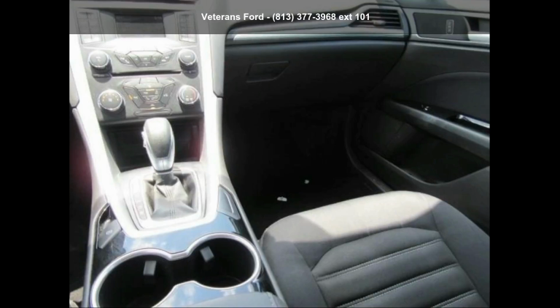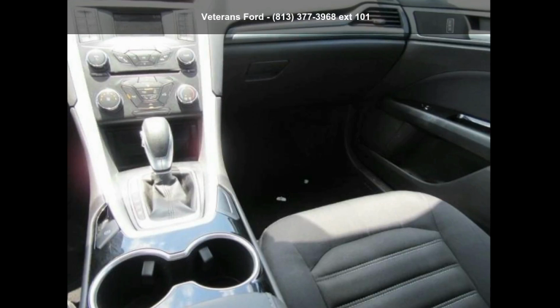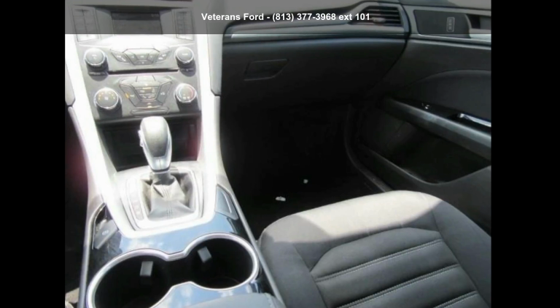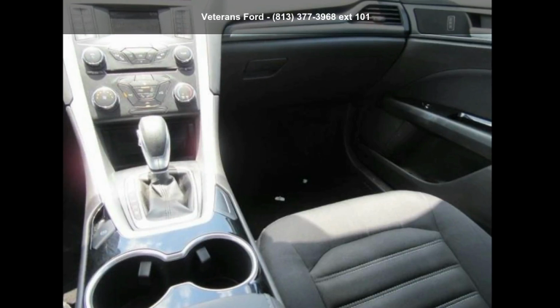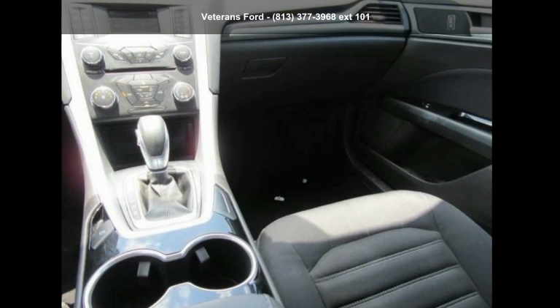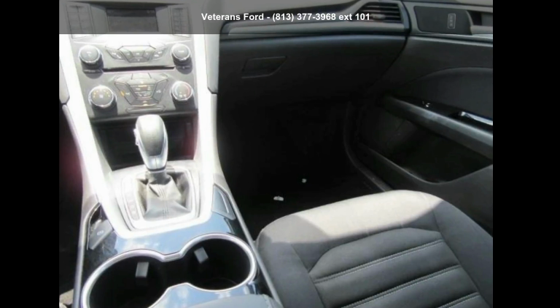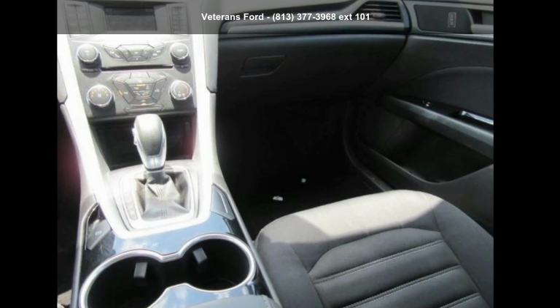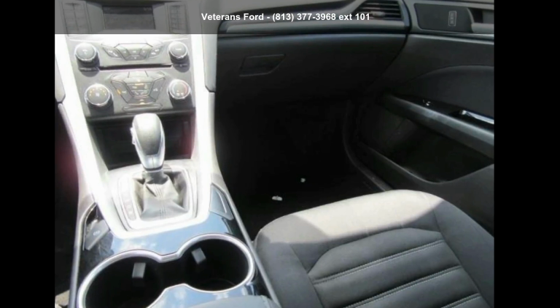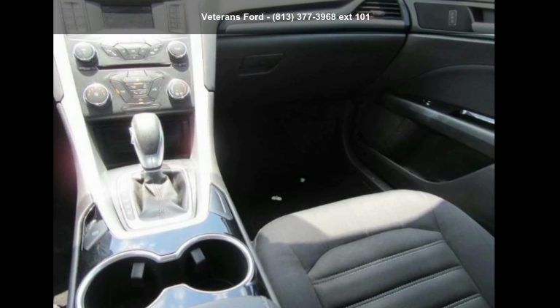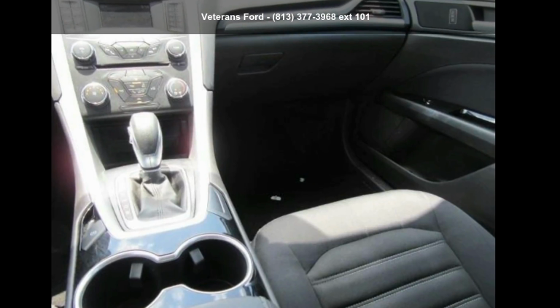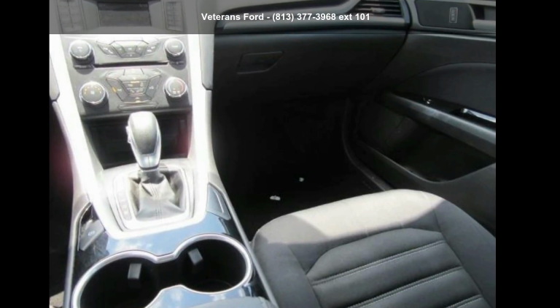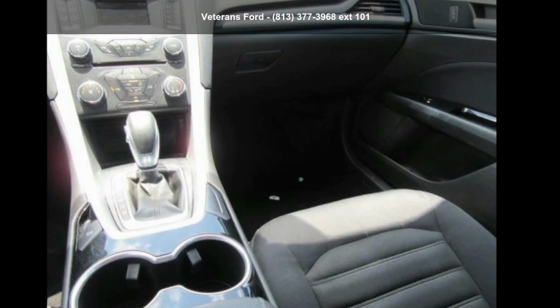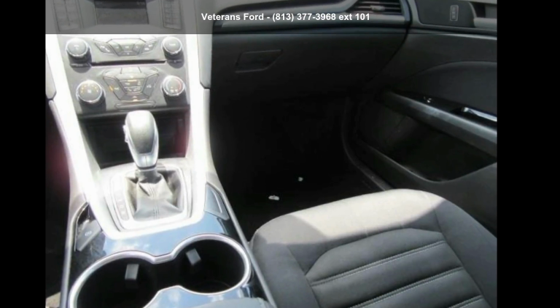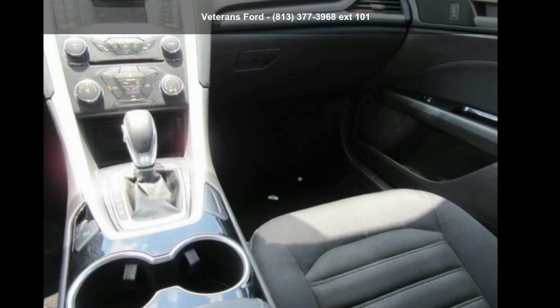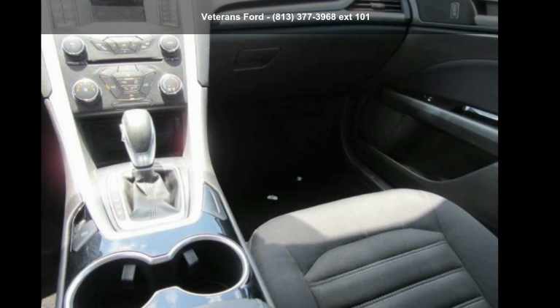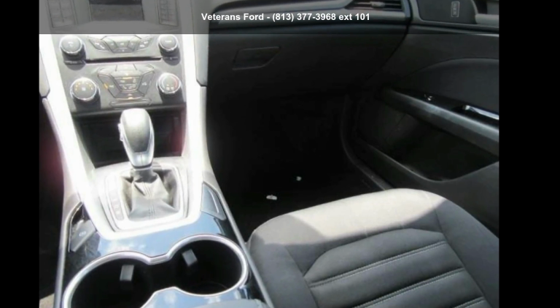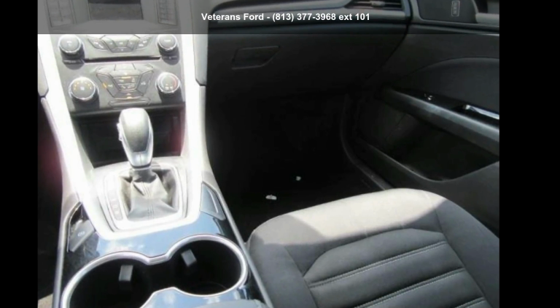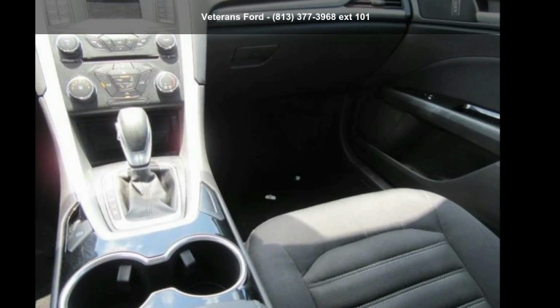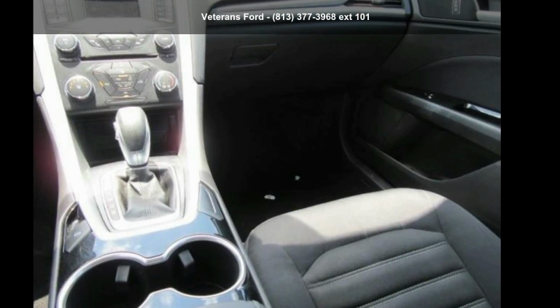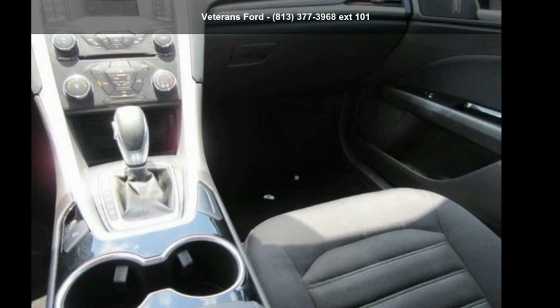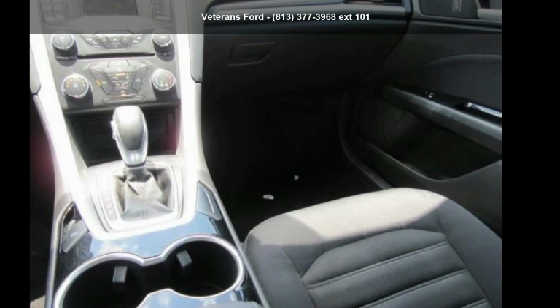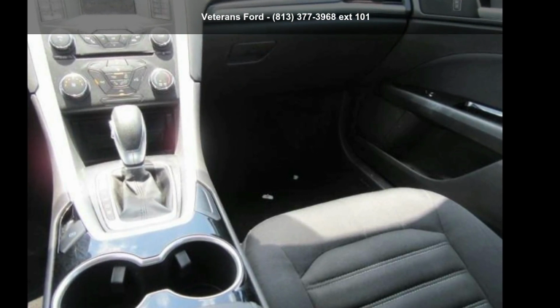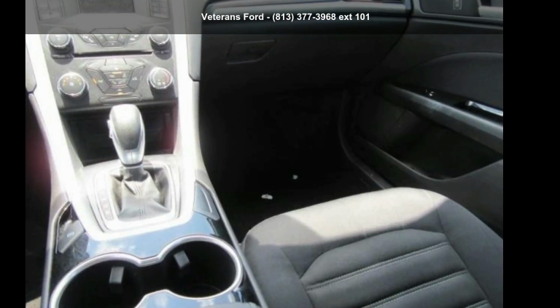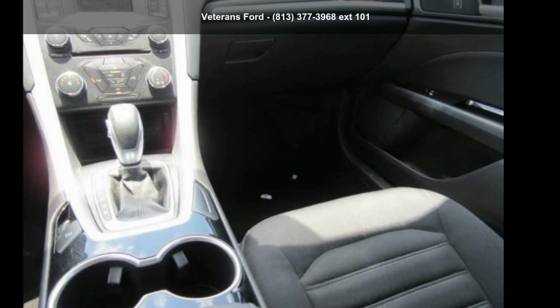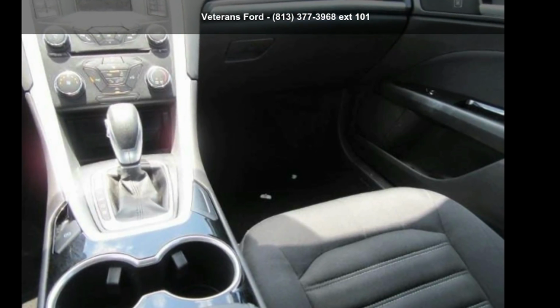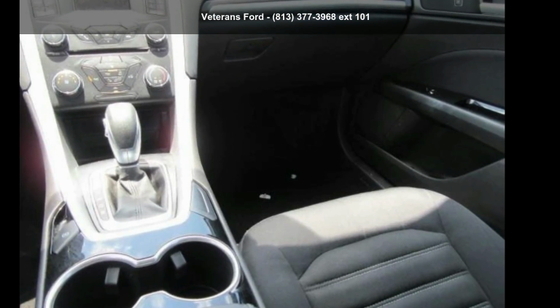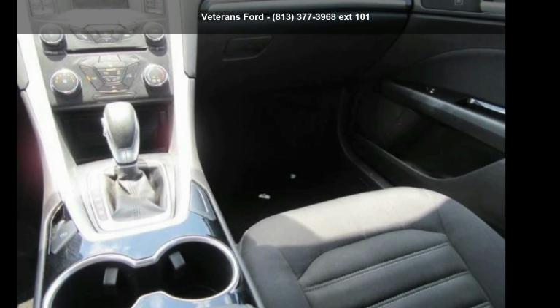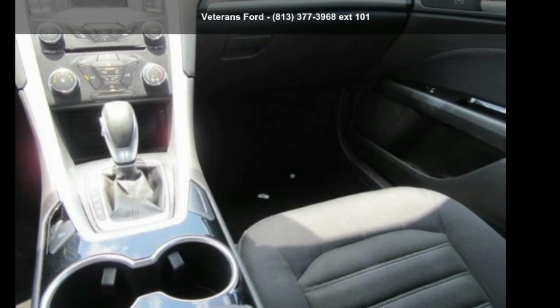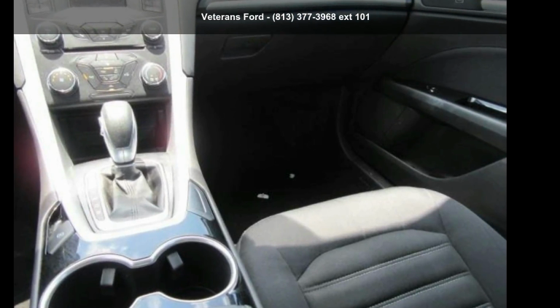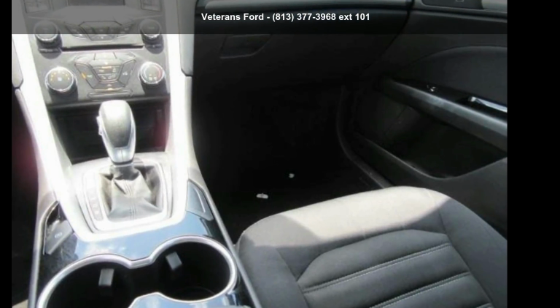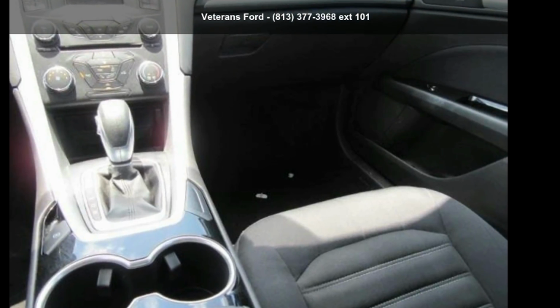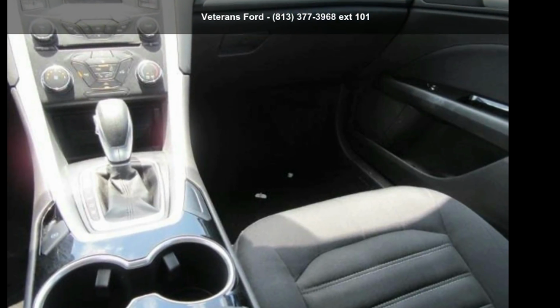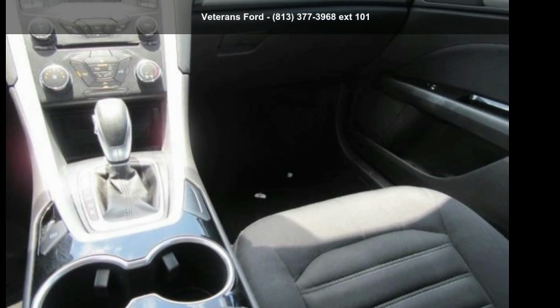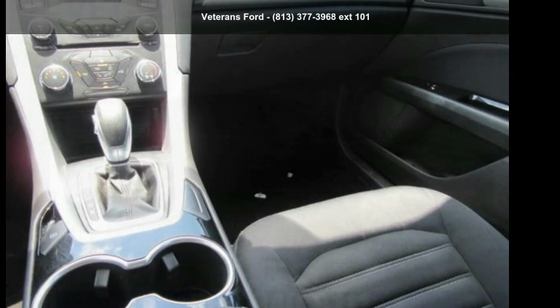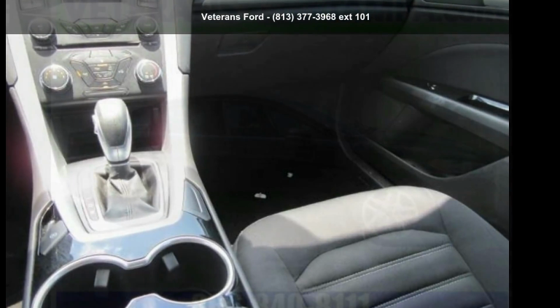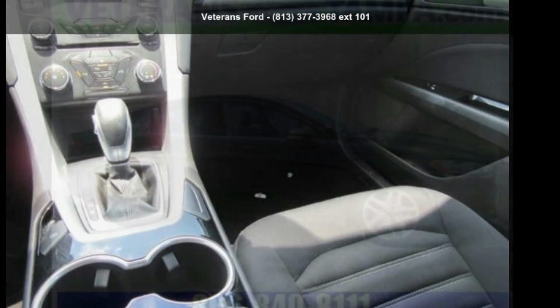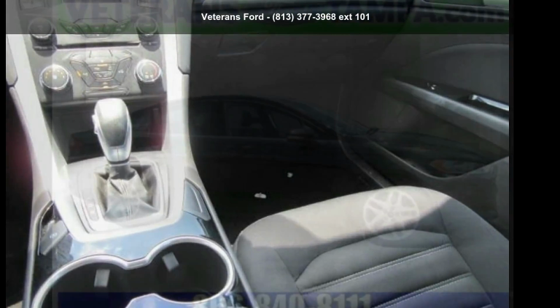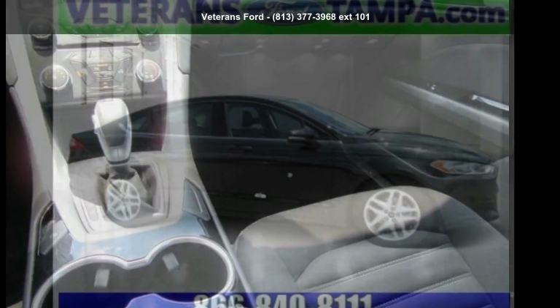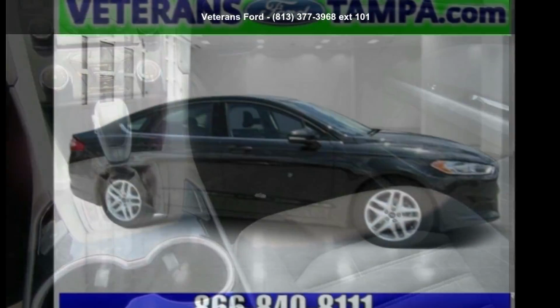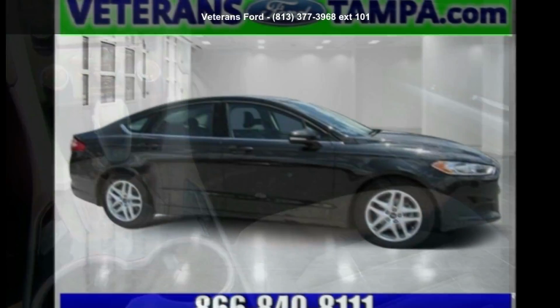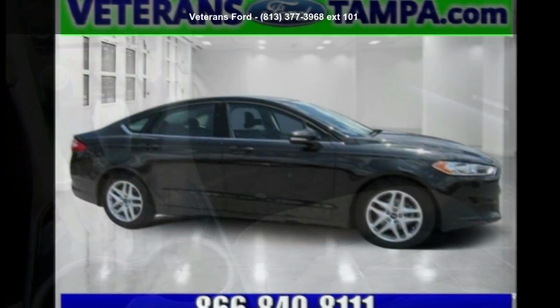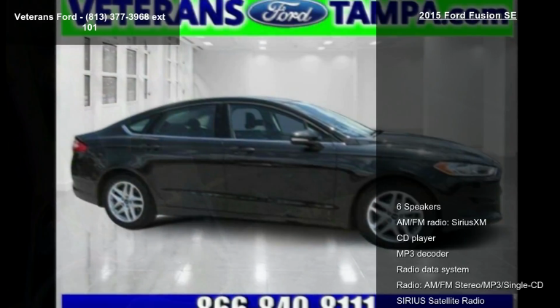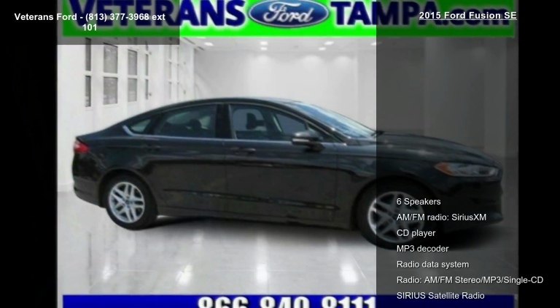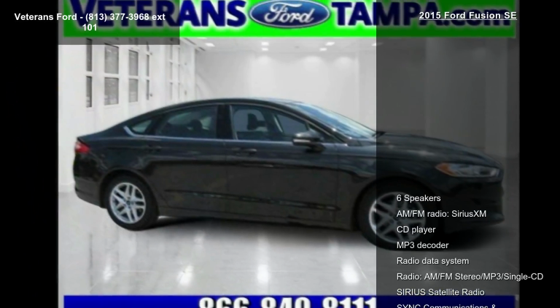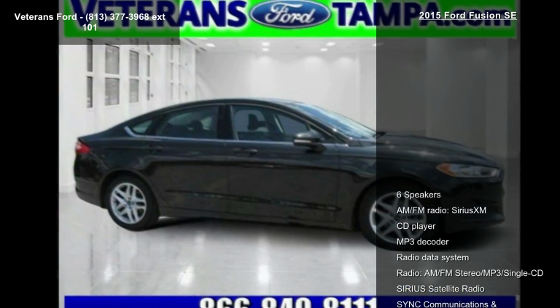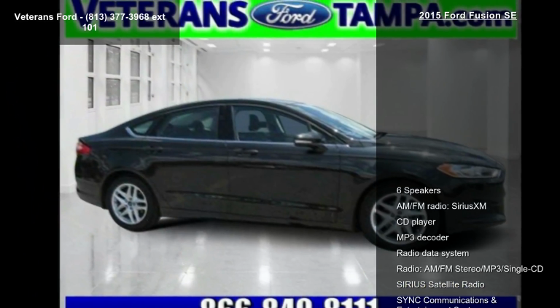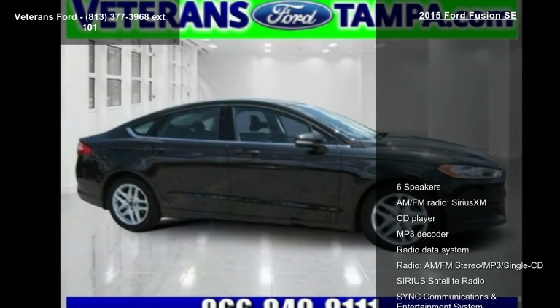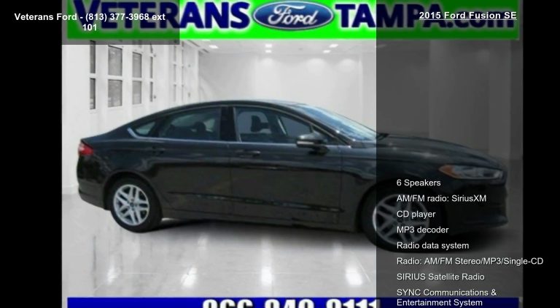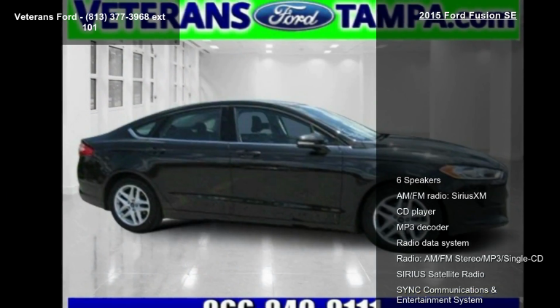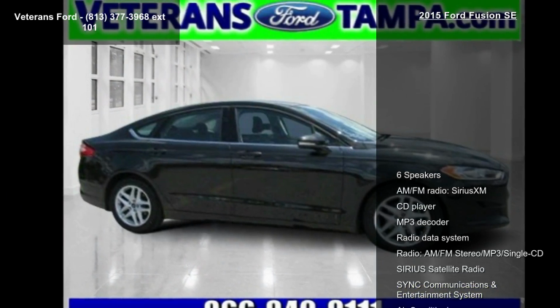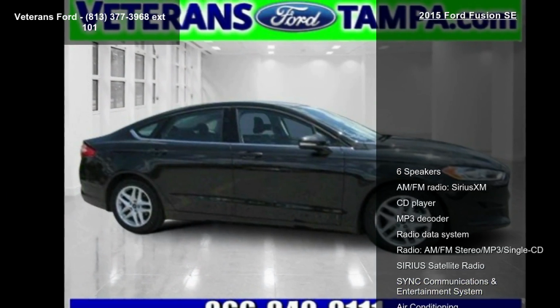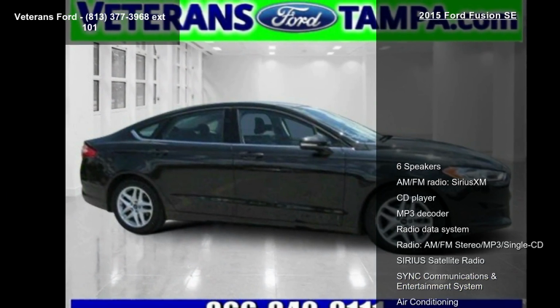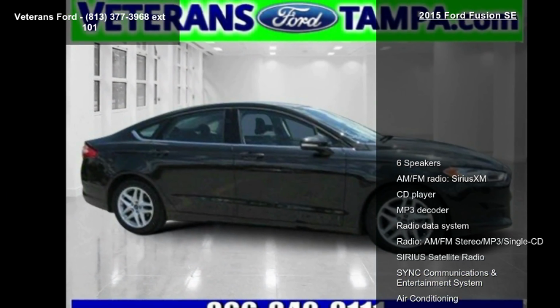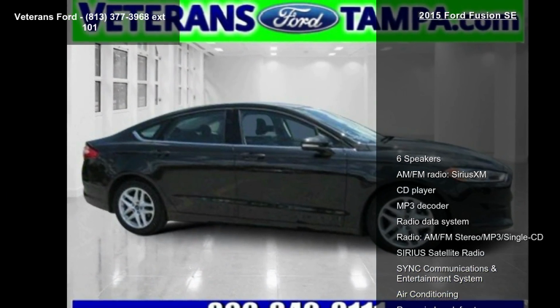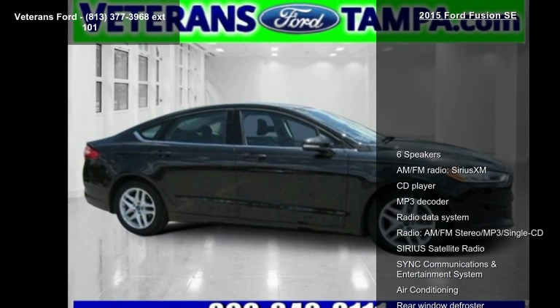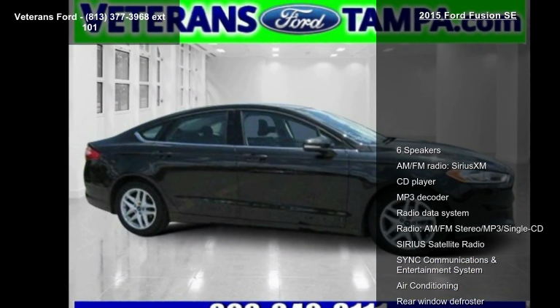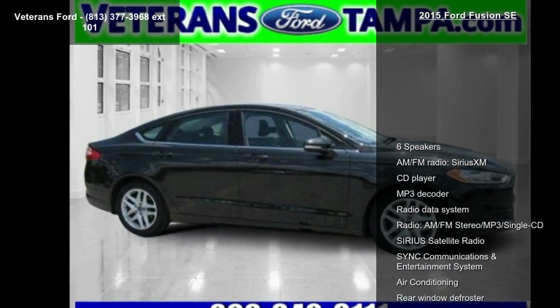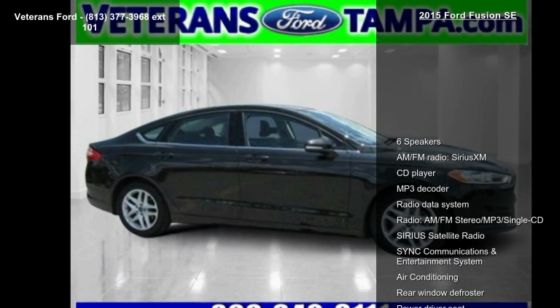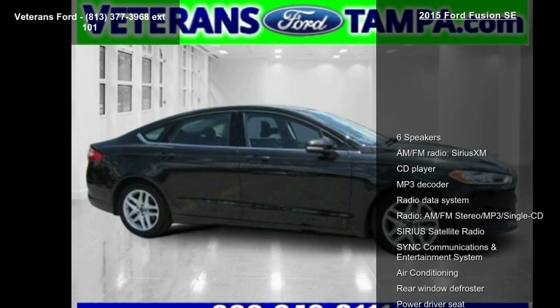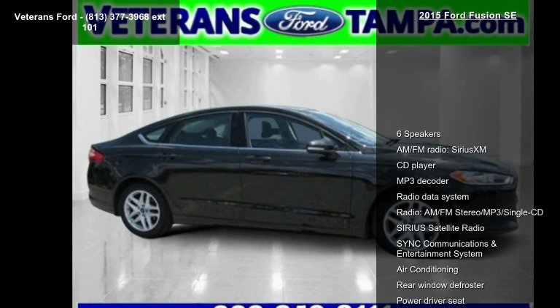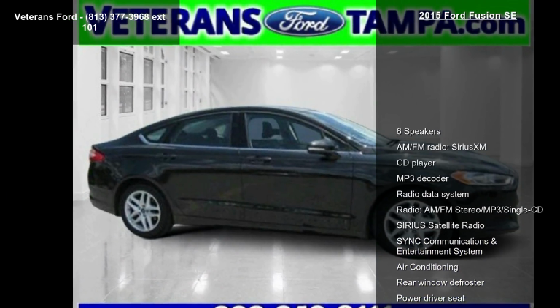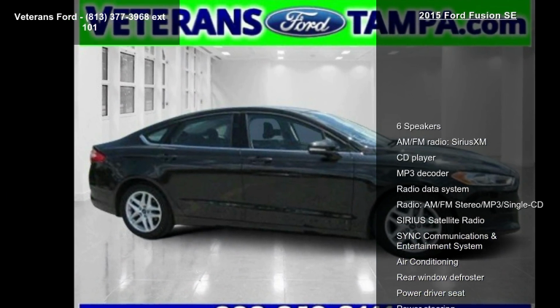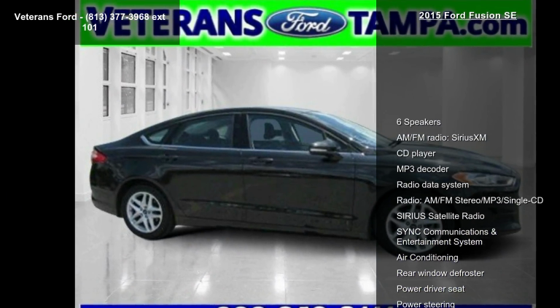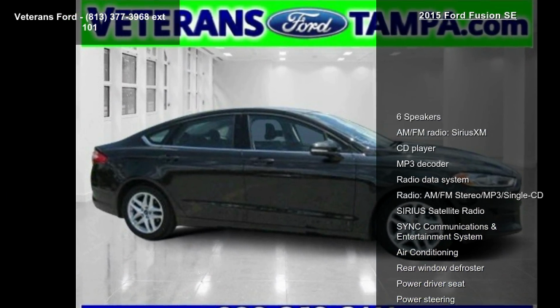Presenting the Ford 2015 Fusion SE. If you are looking for a first-rate auto, this one could be yours today.